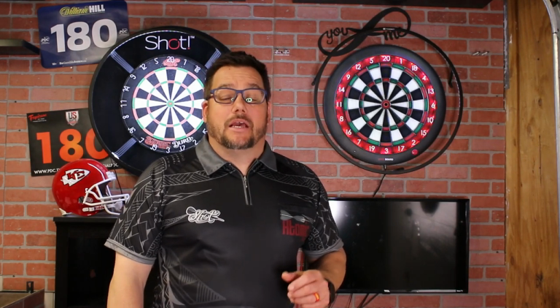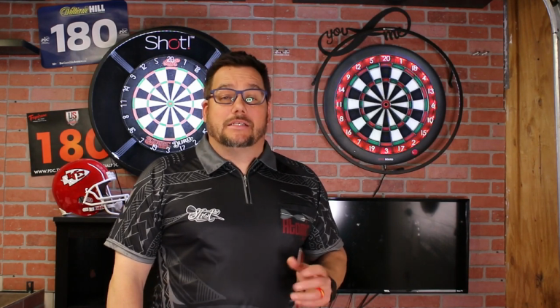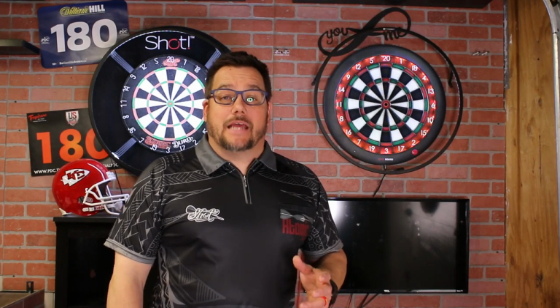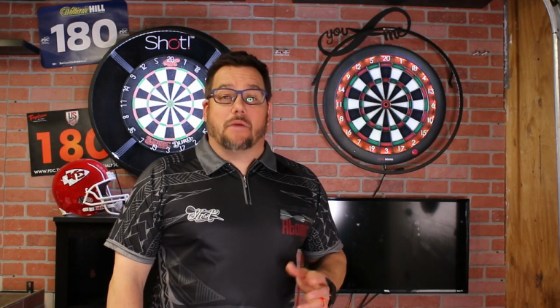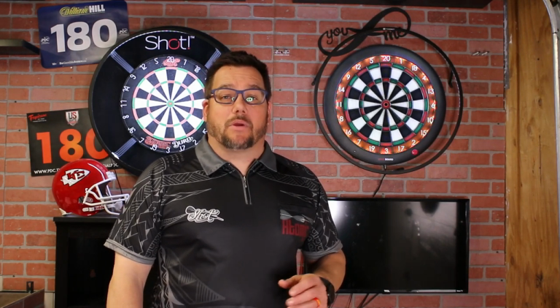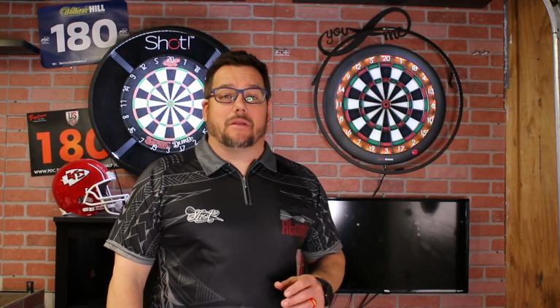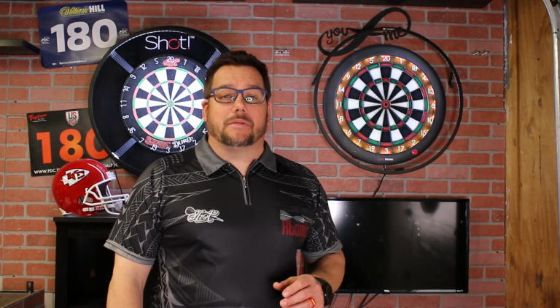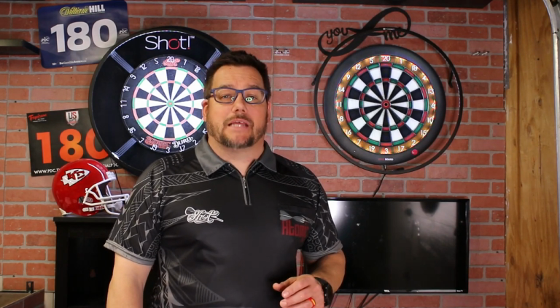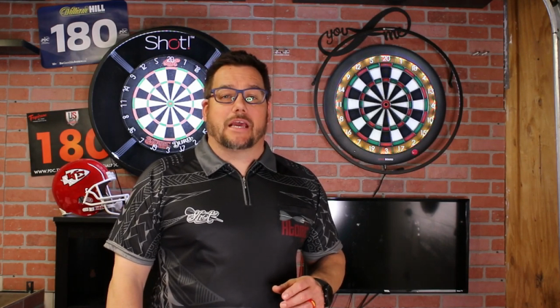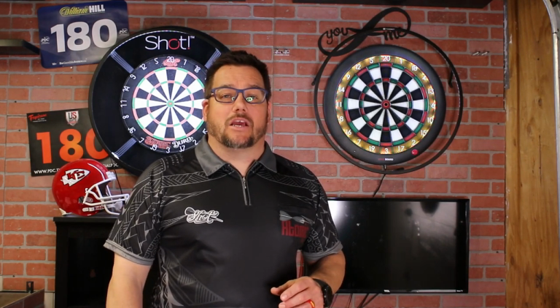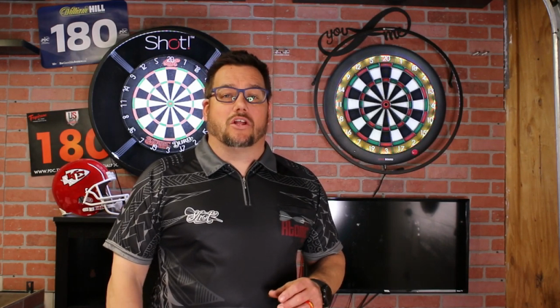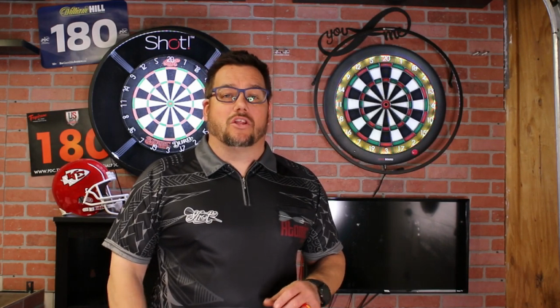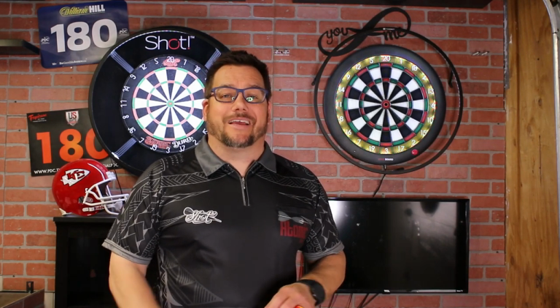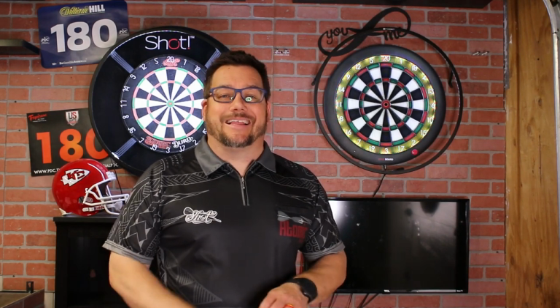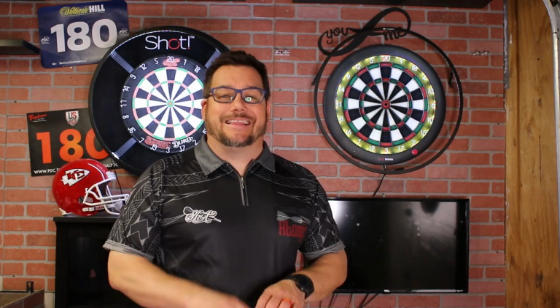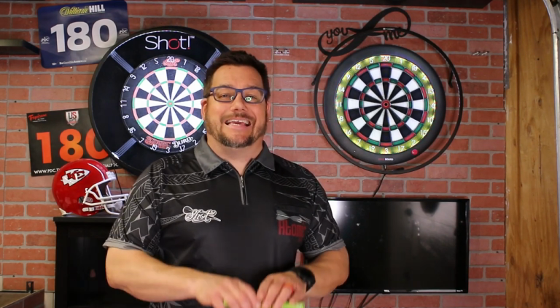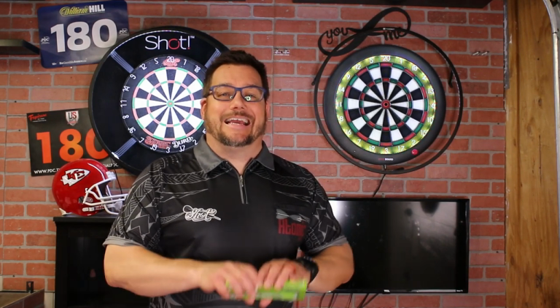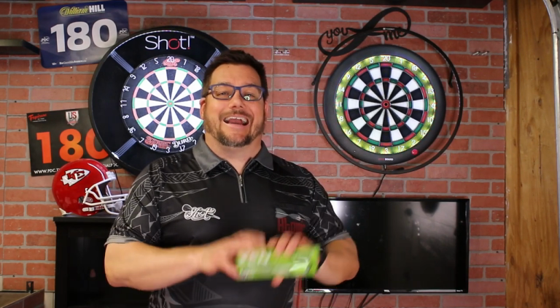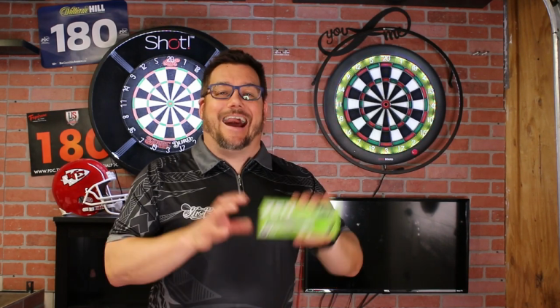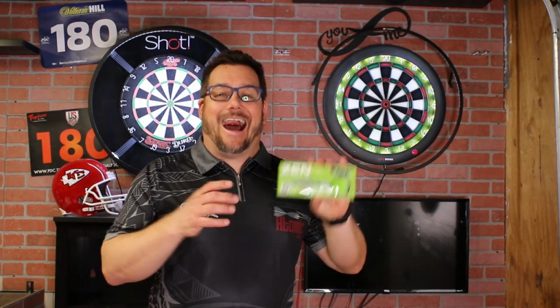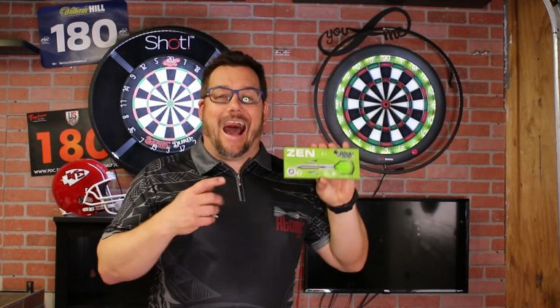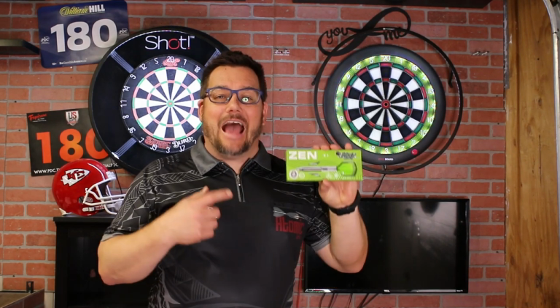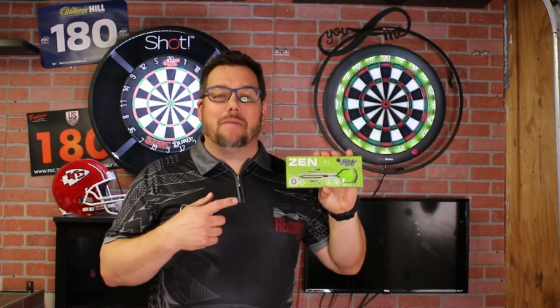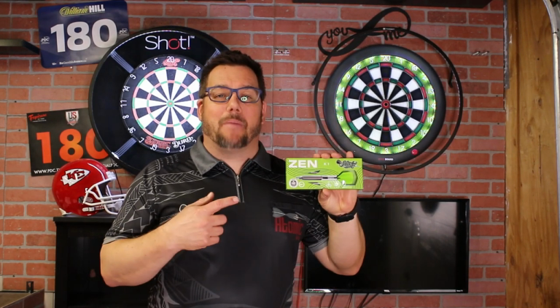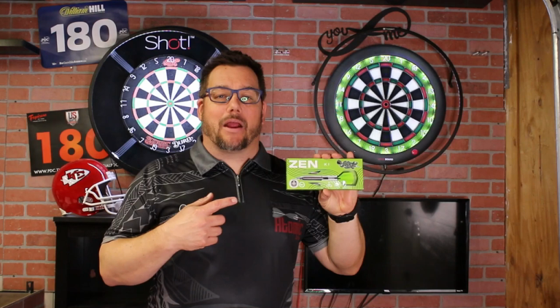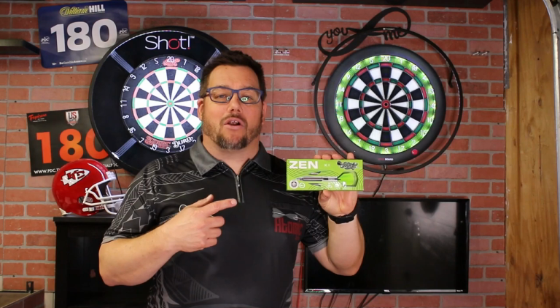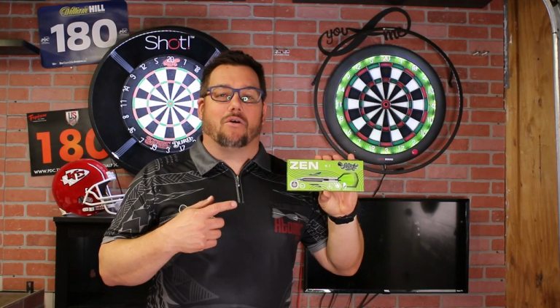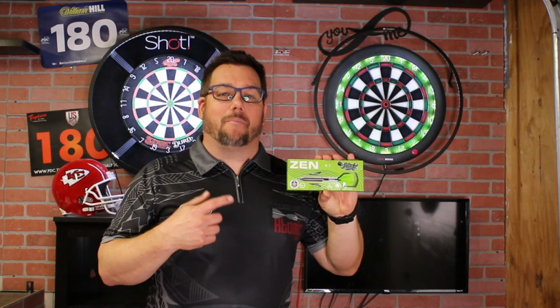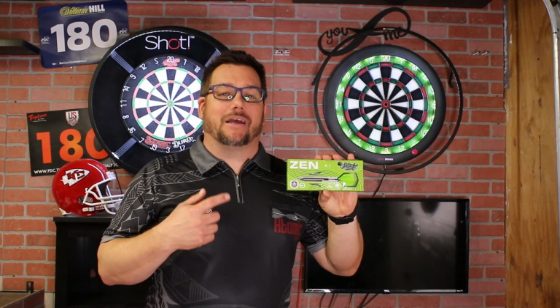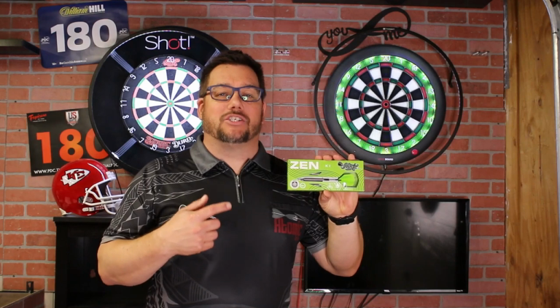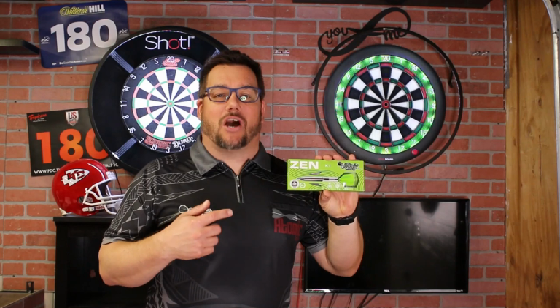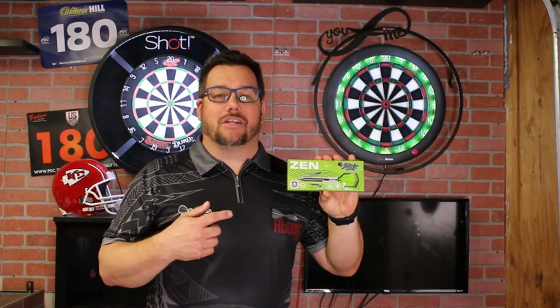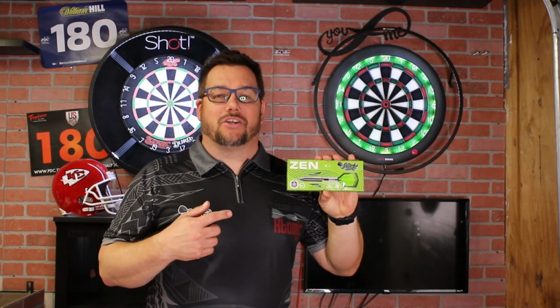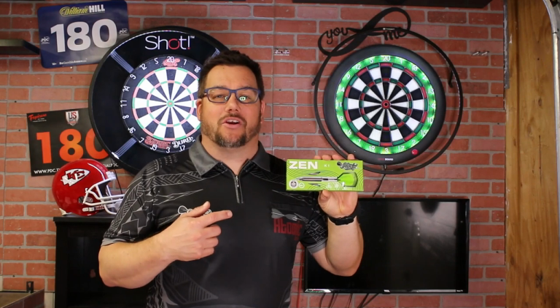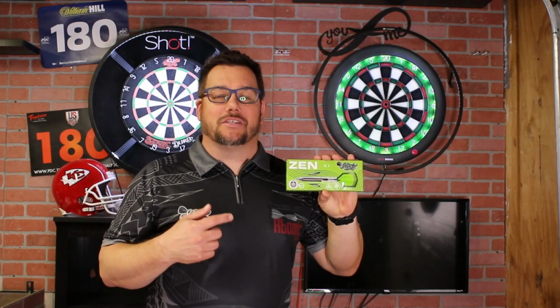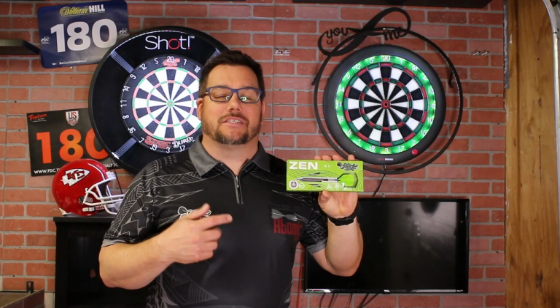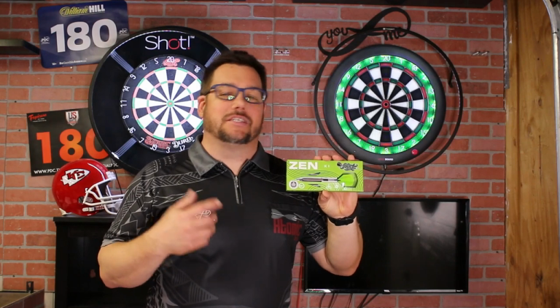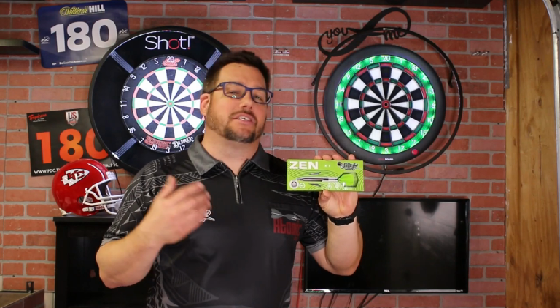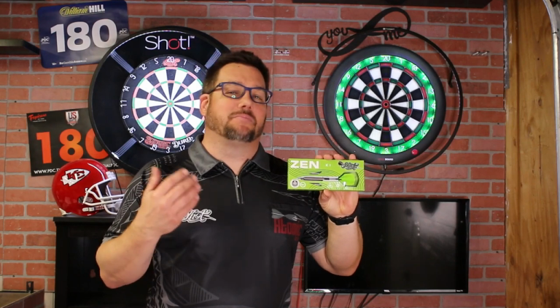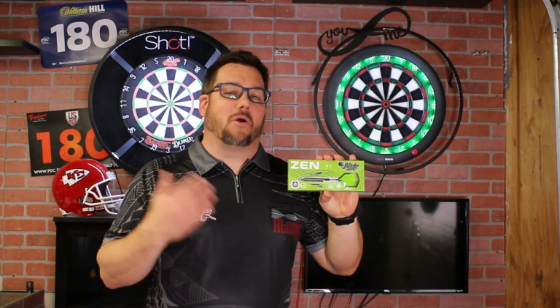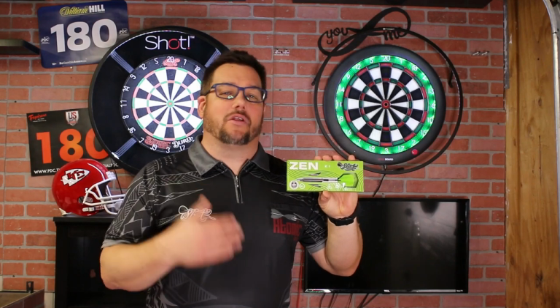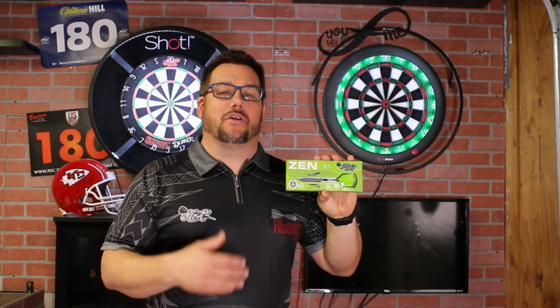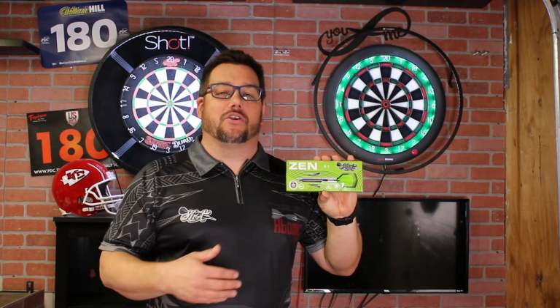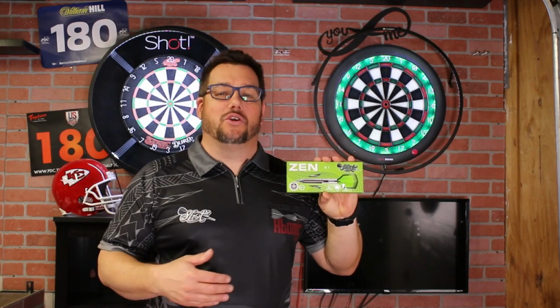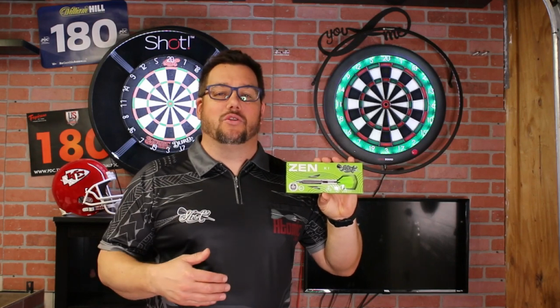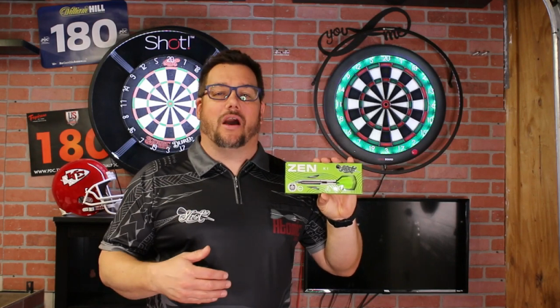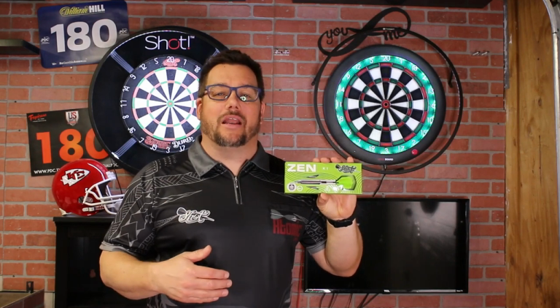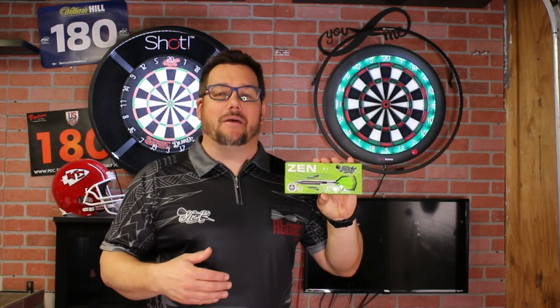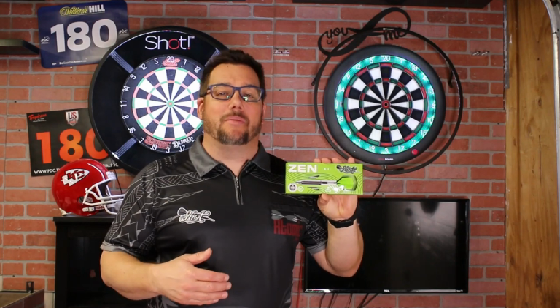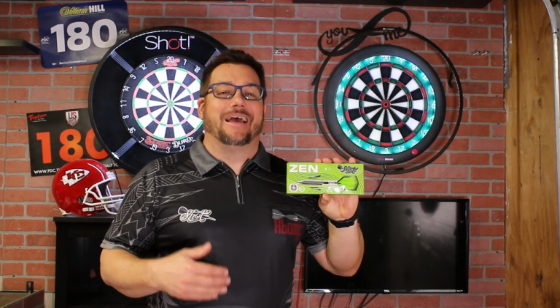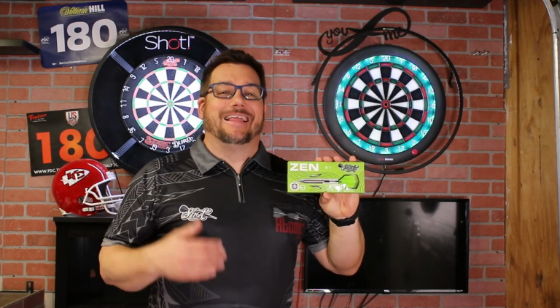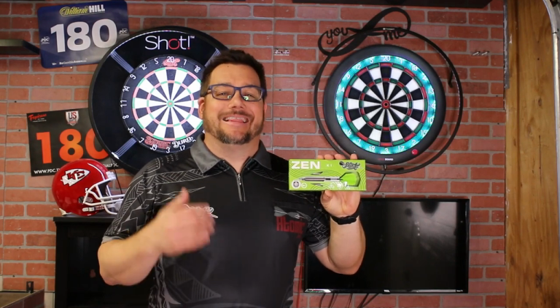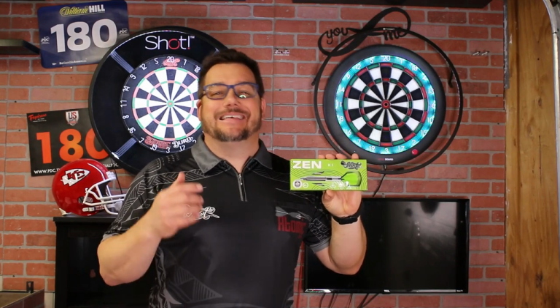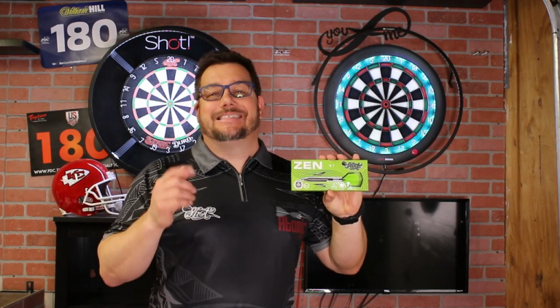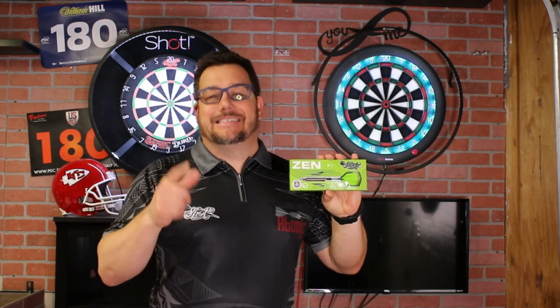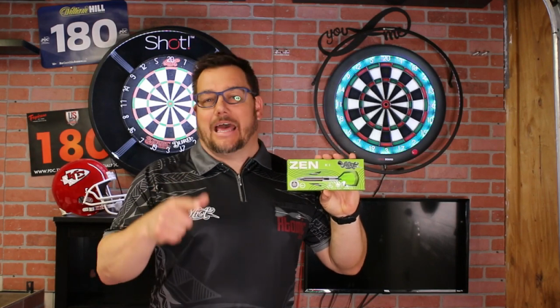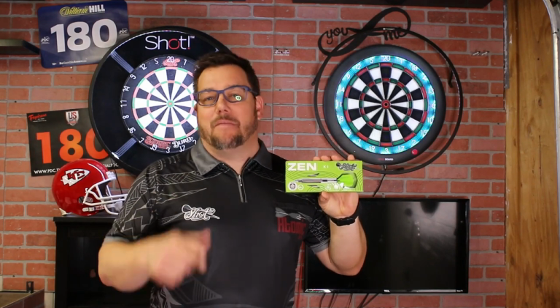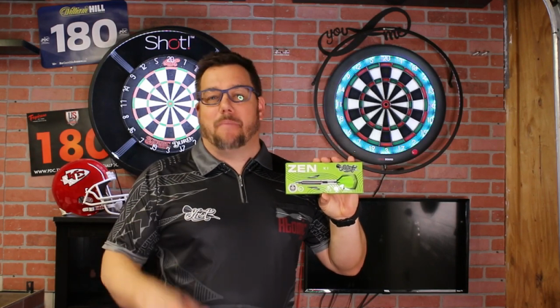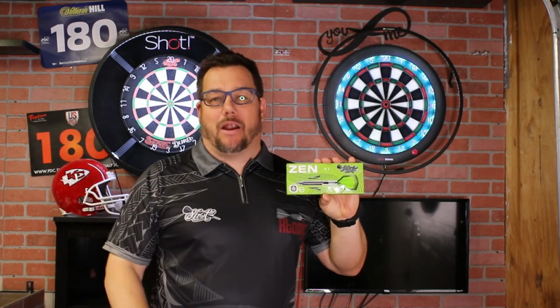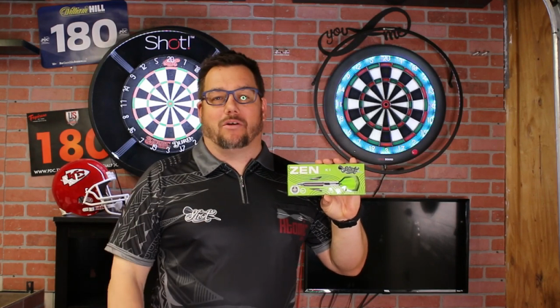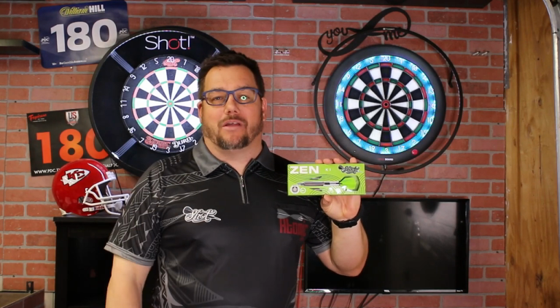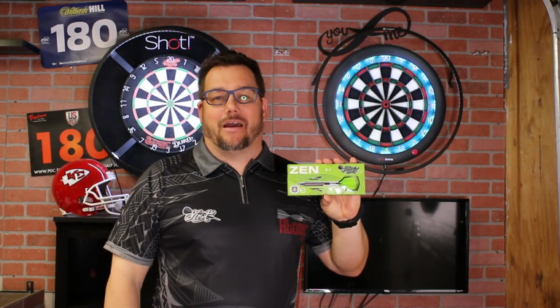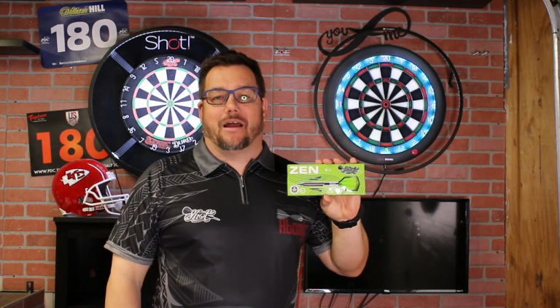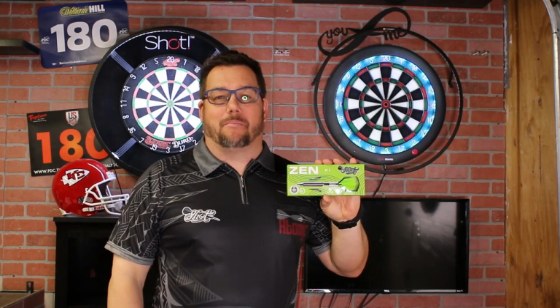Today we're going to be taking a look at the Kai Barrel by Shot Darts. This is part of their new lineup, the Zen Barrel lineup.